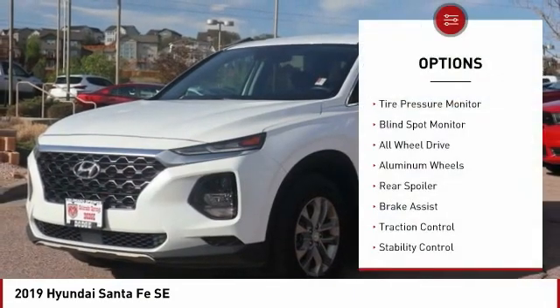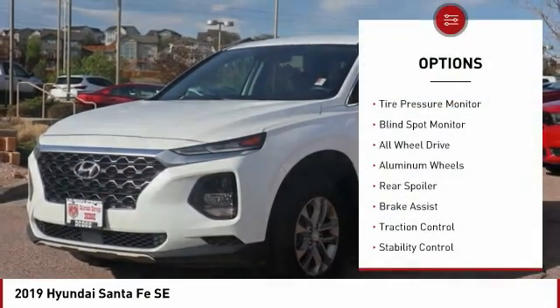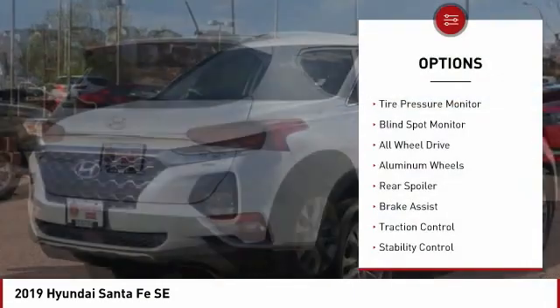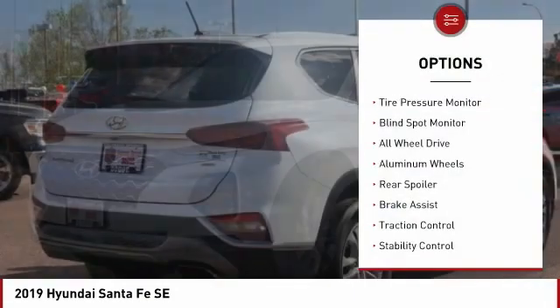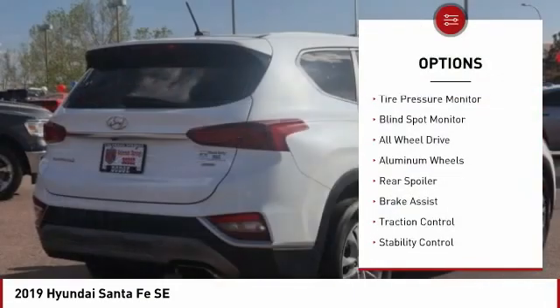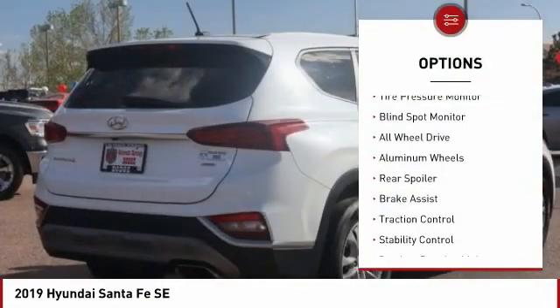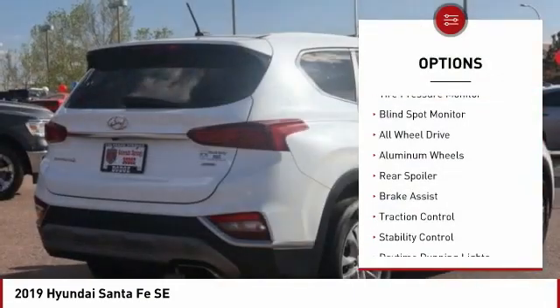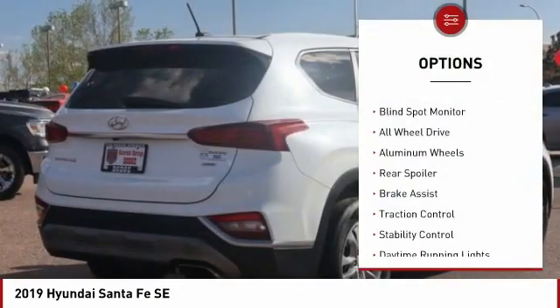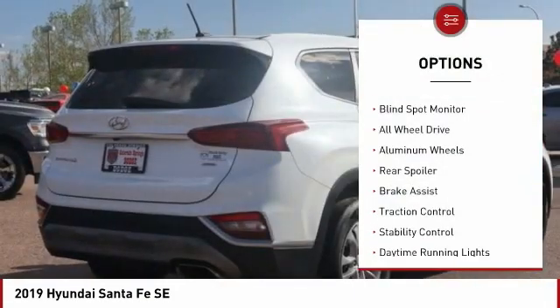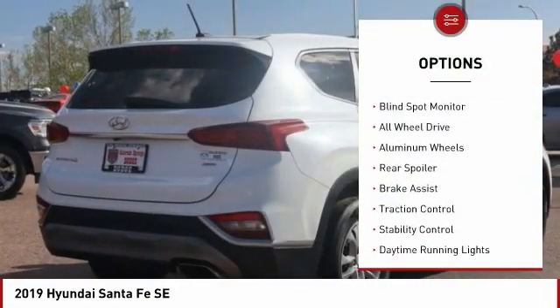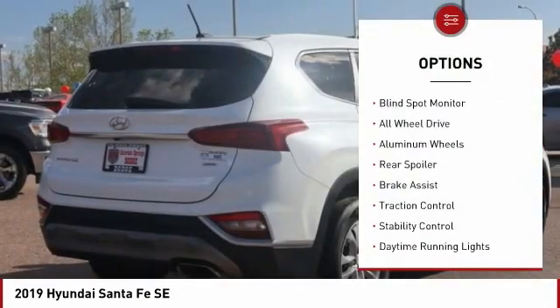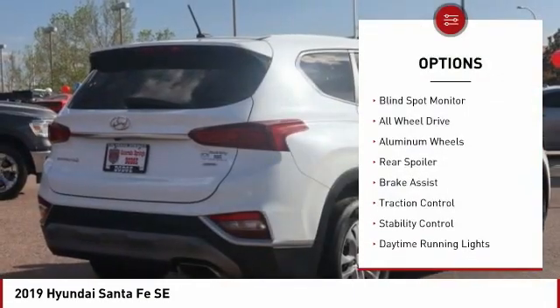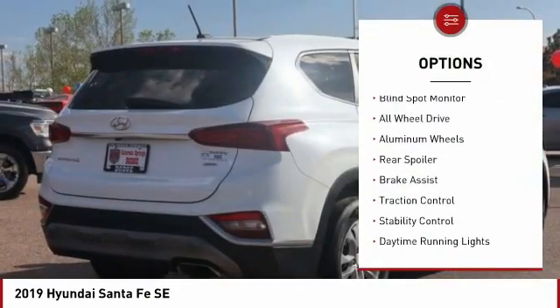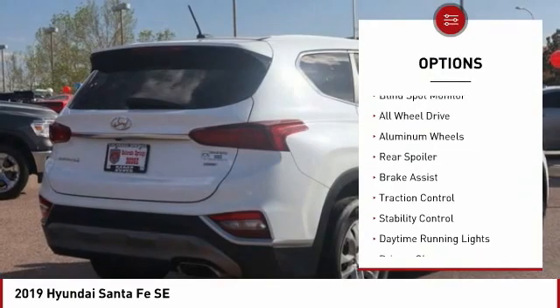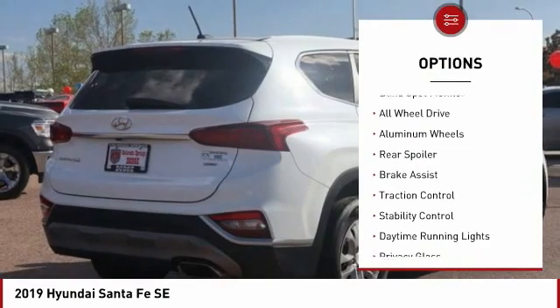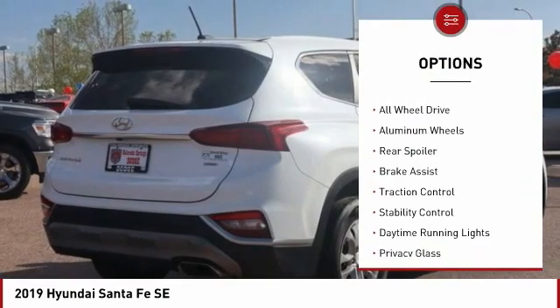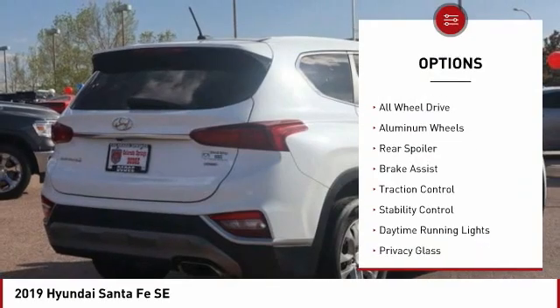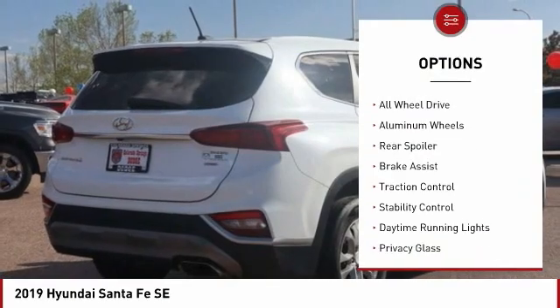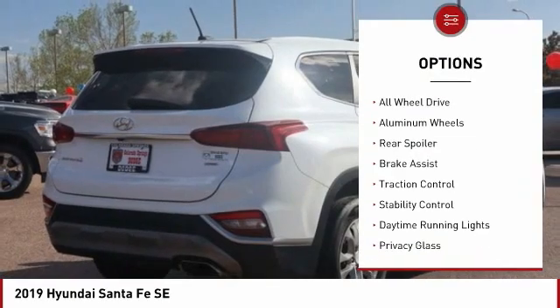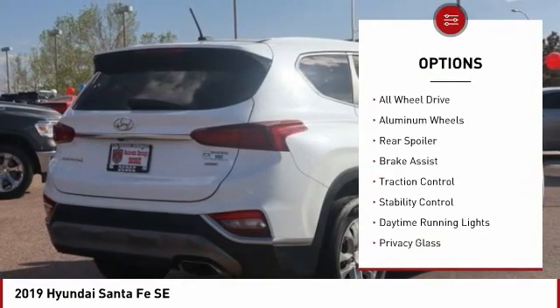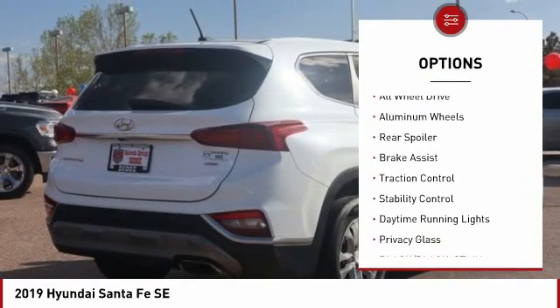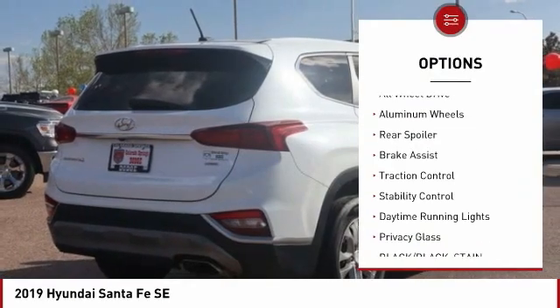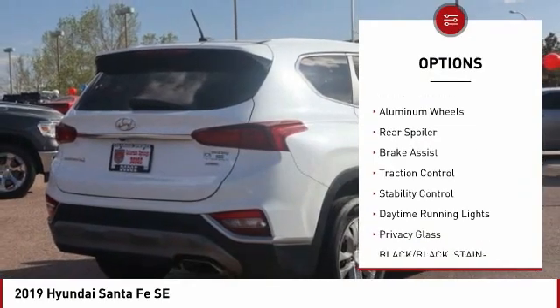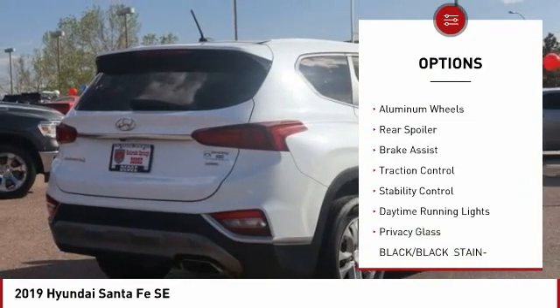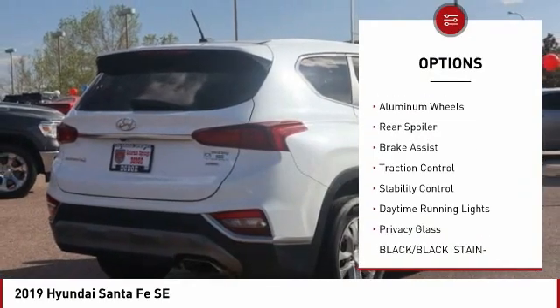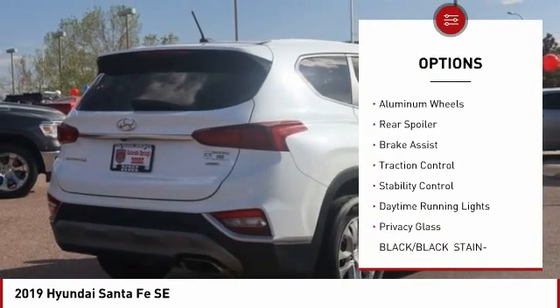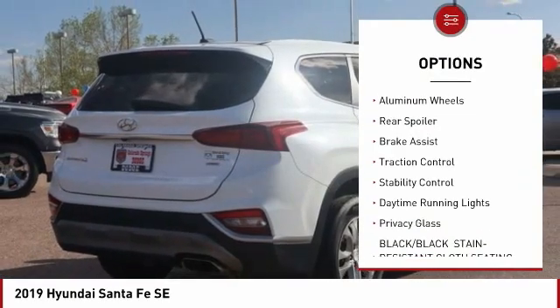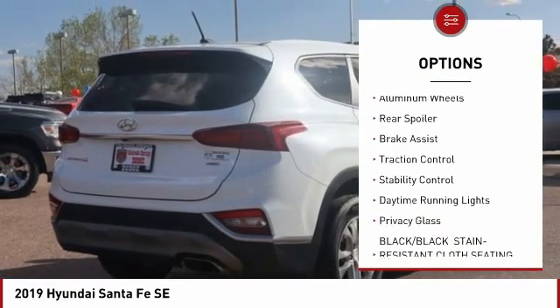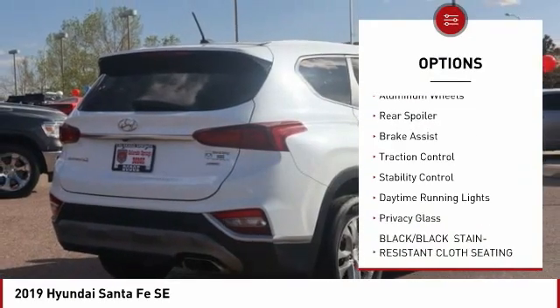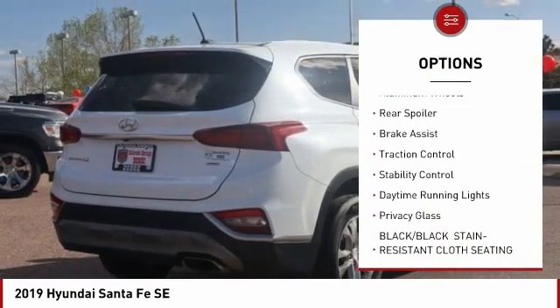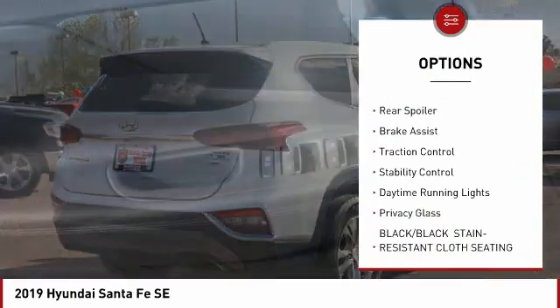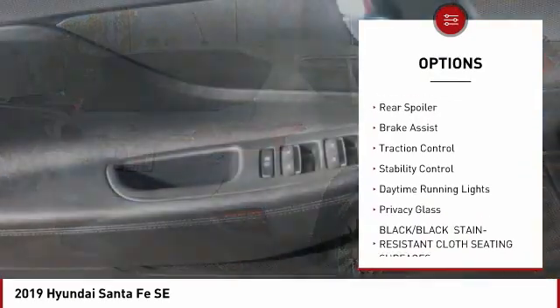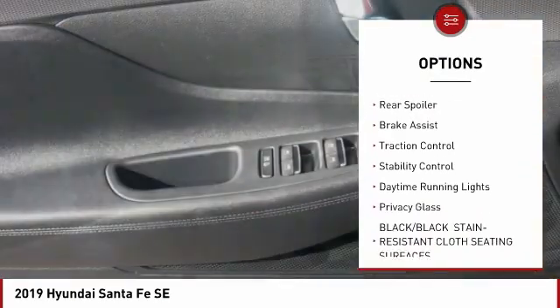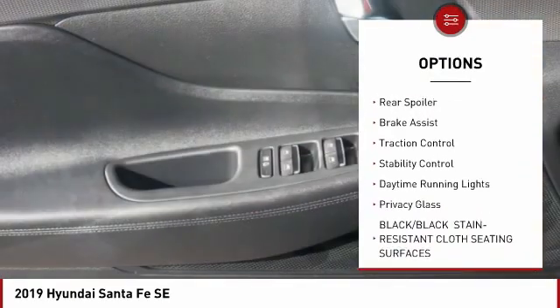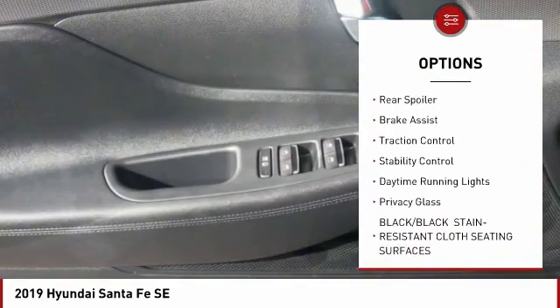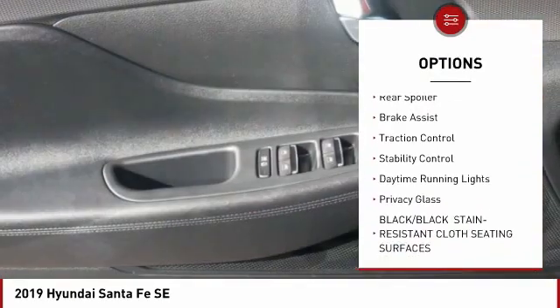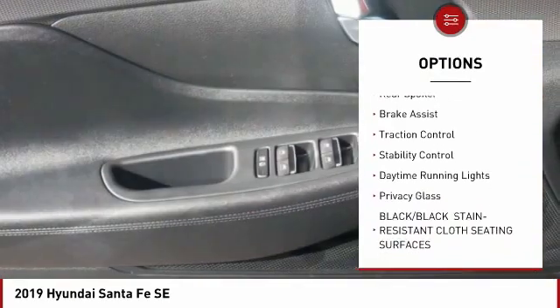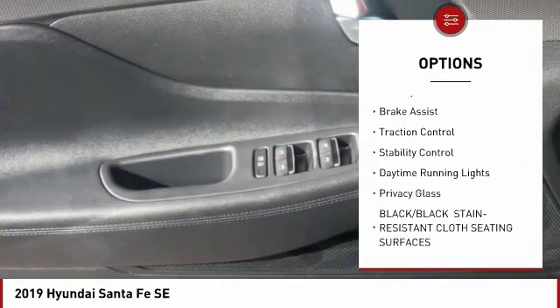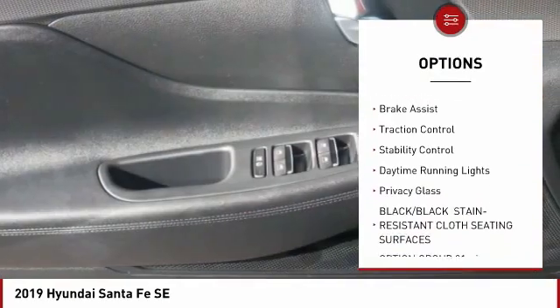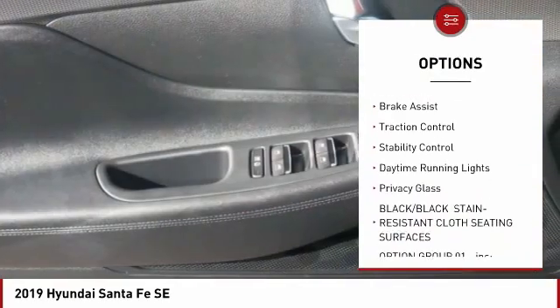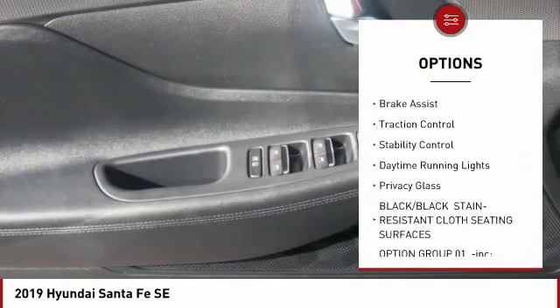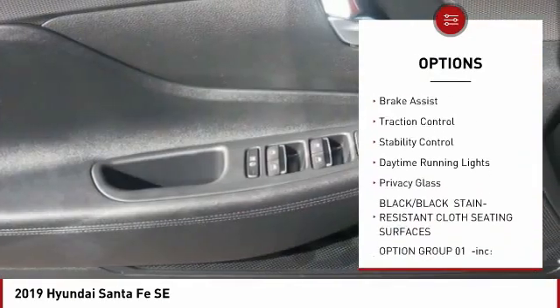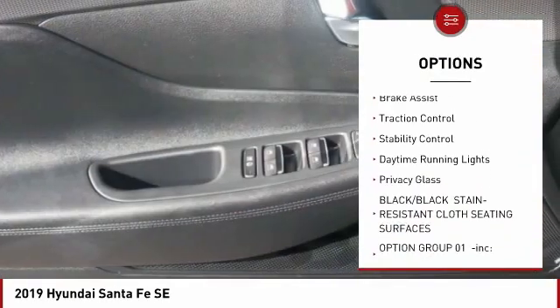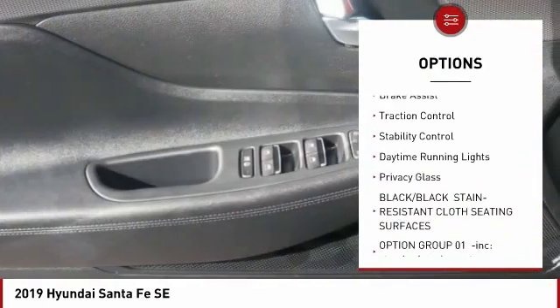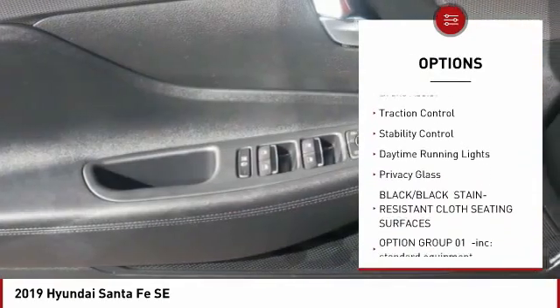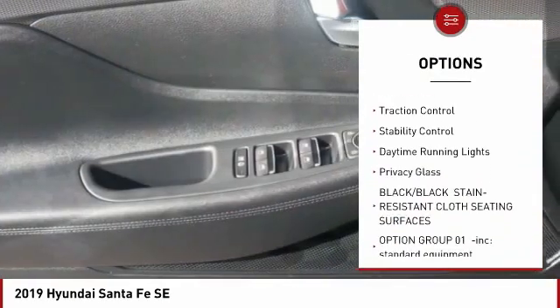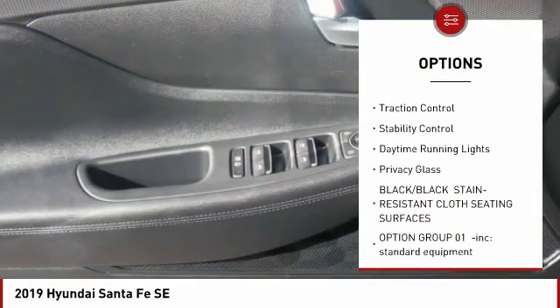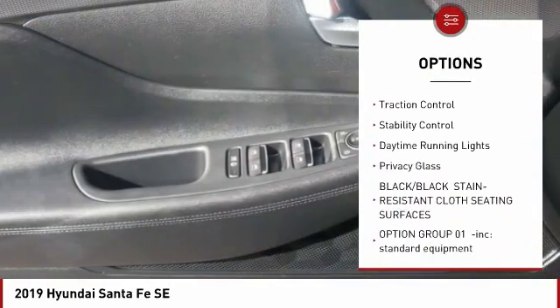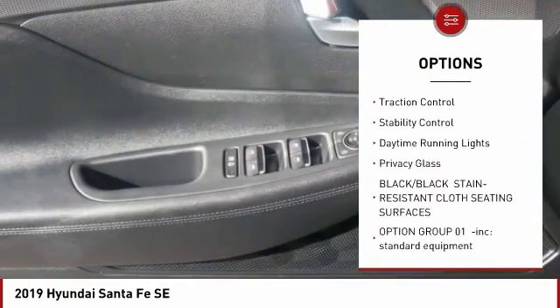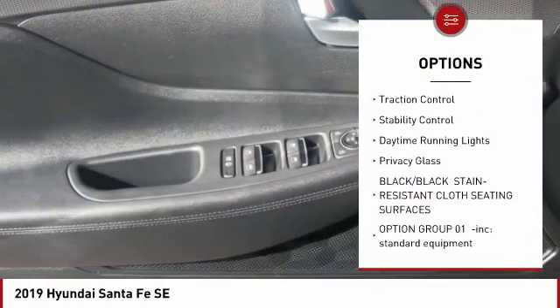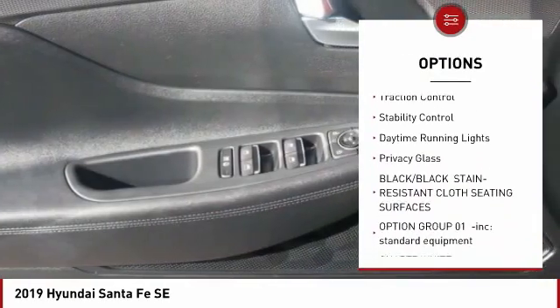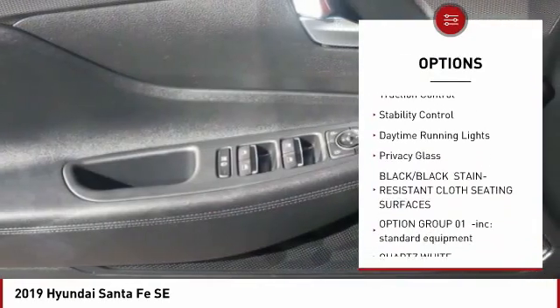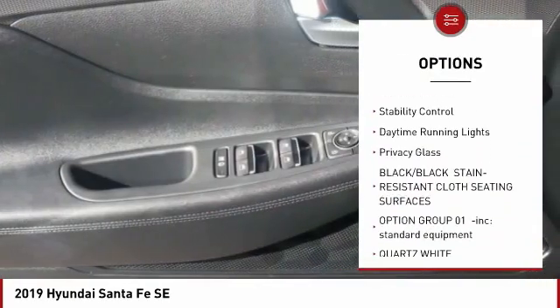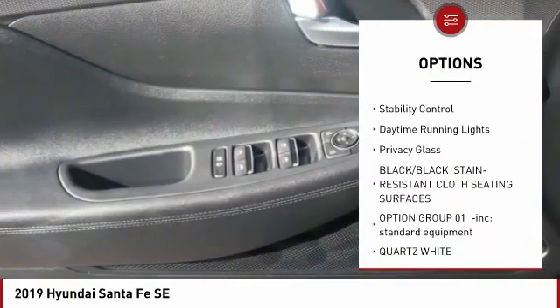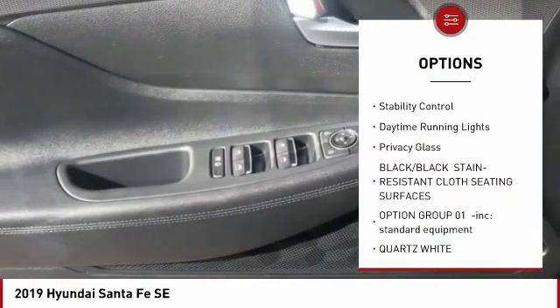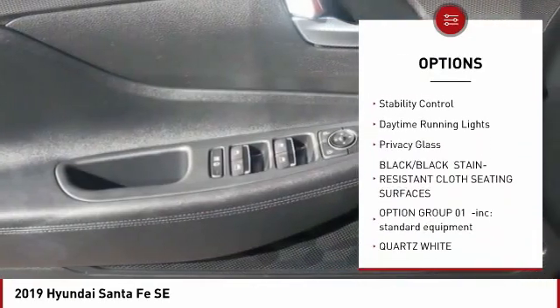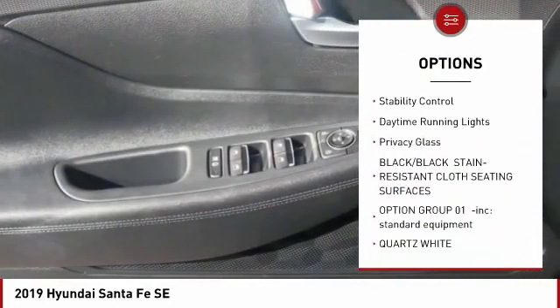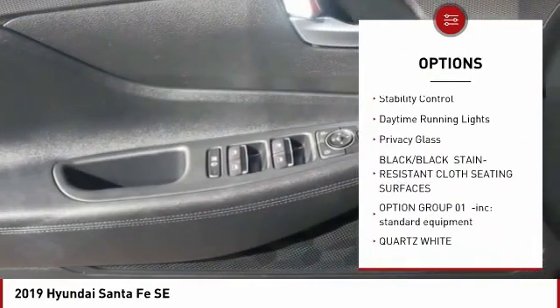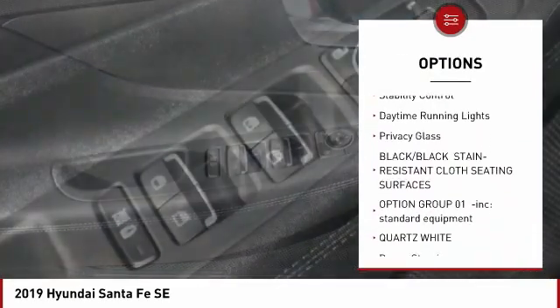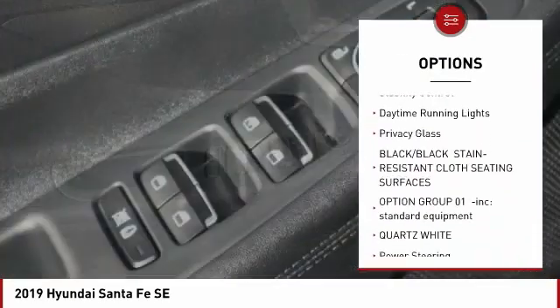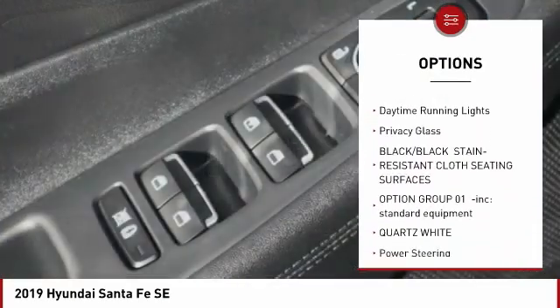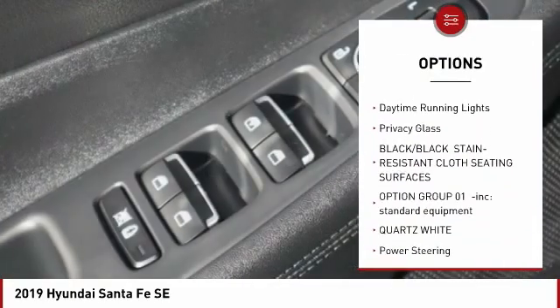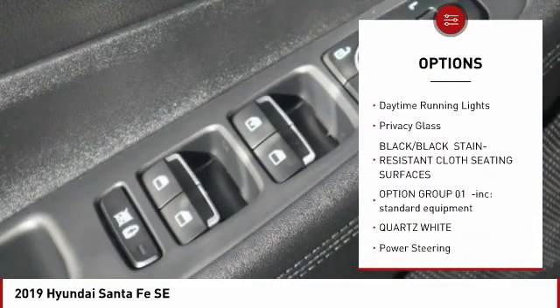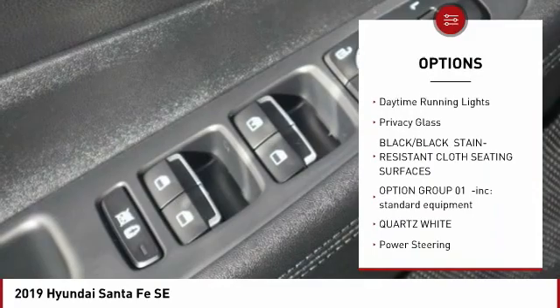Tire pressure monitor, blind spot monitor, all-wheel drive, aluminum wheels, rear spoiler, brake assist.